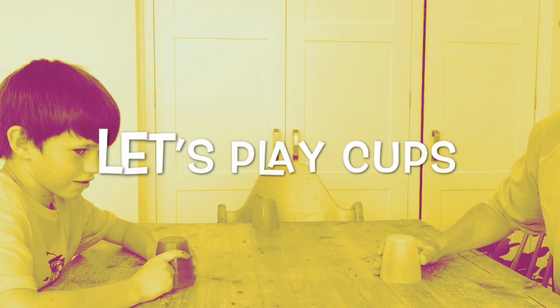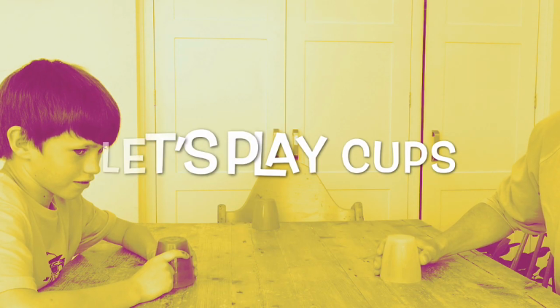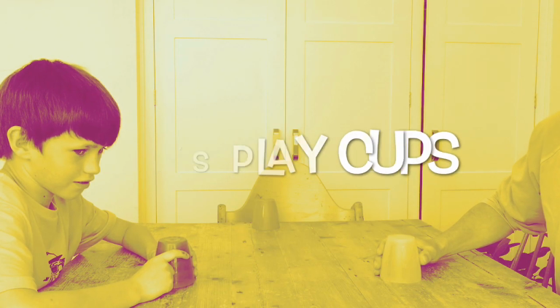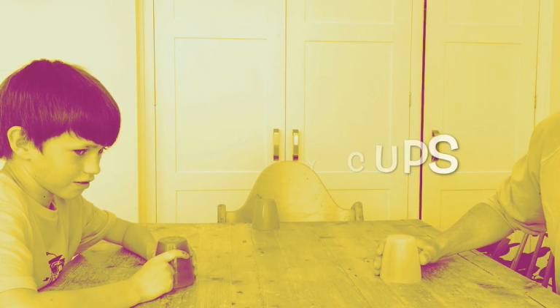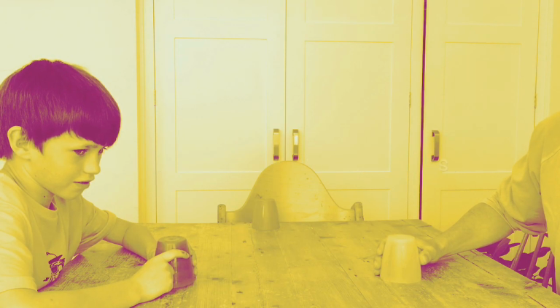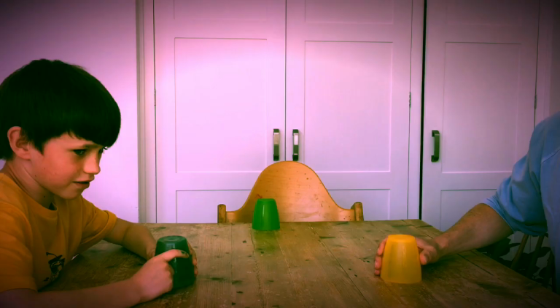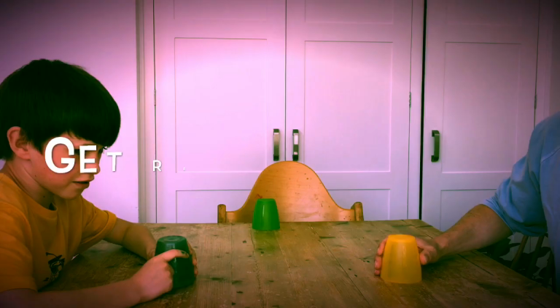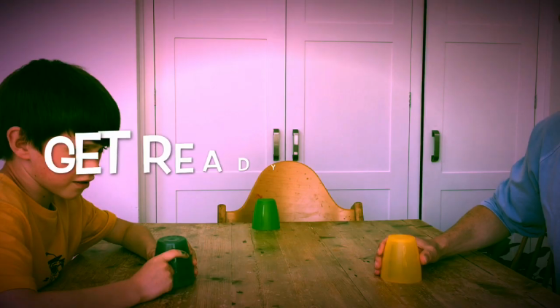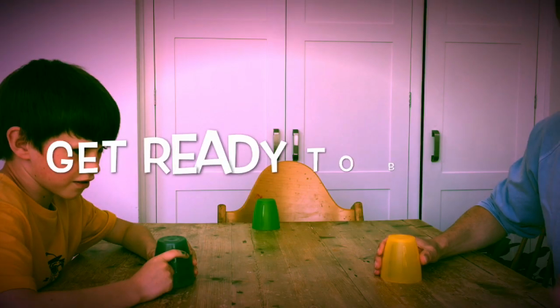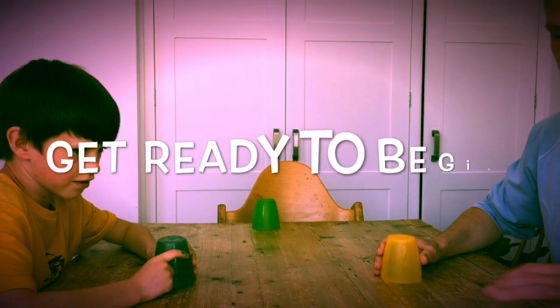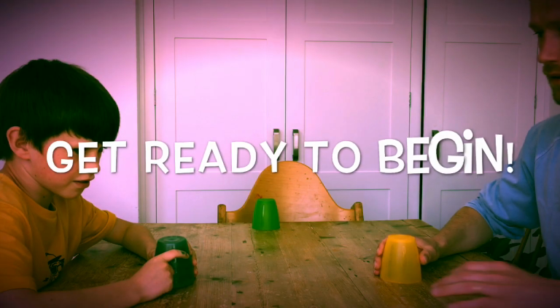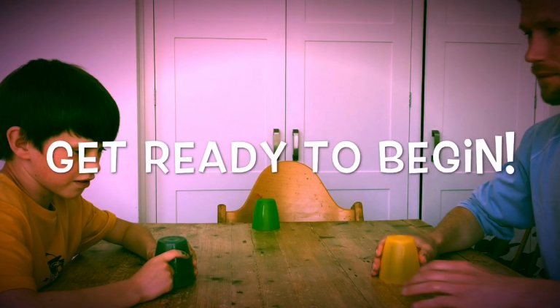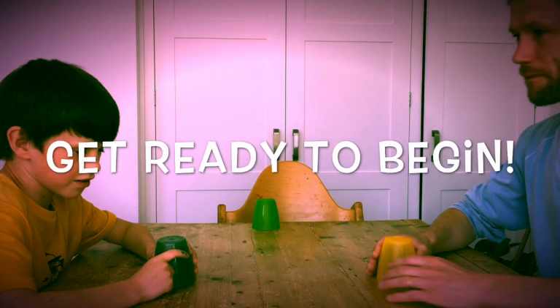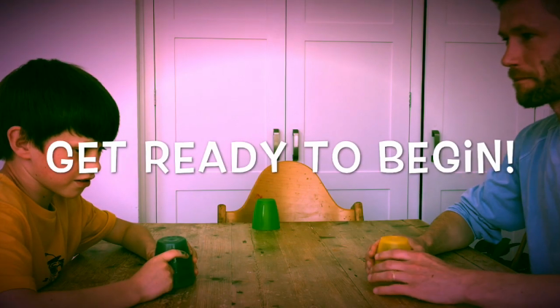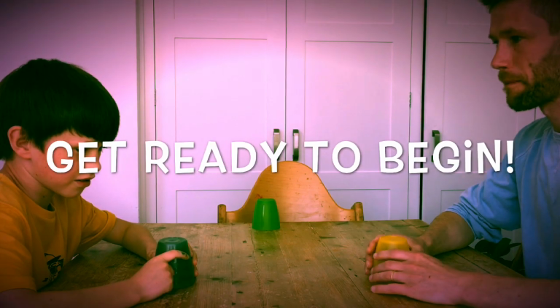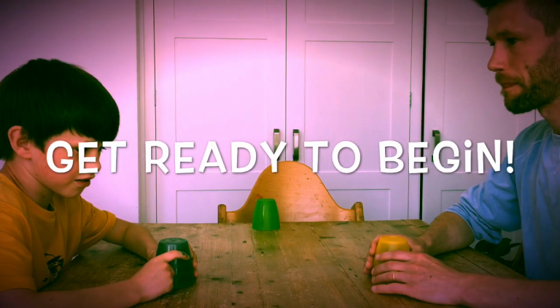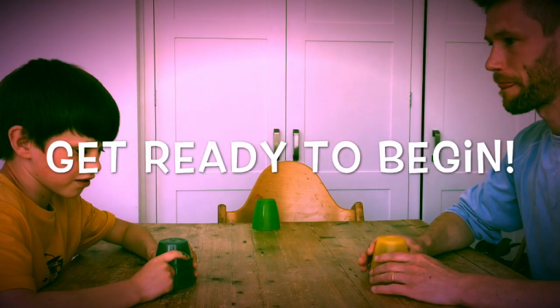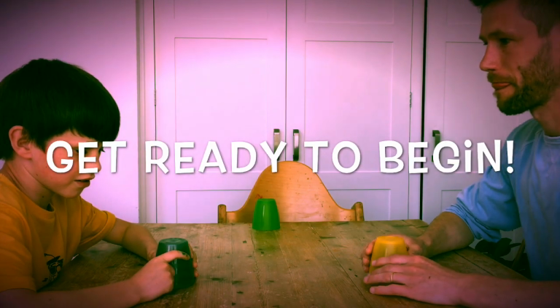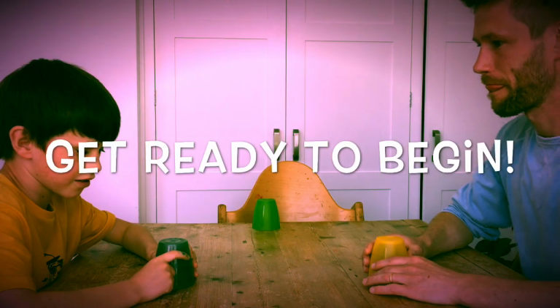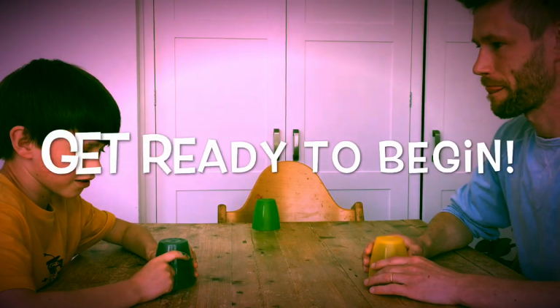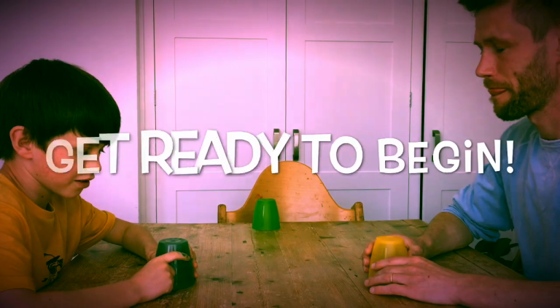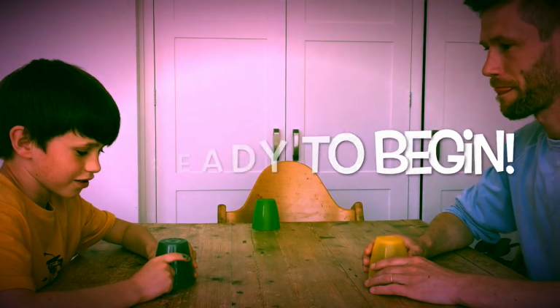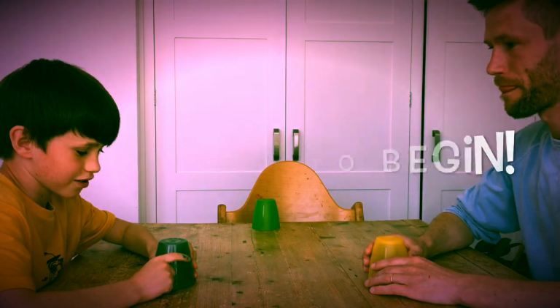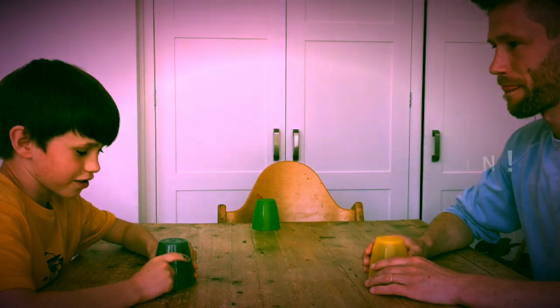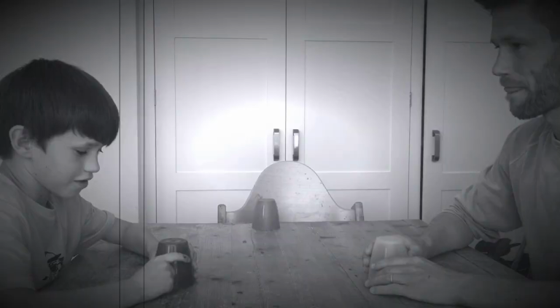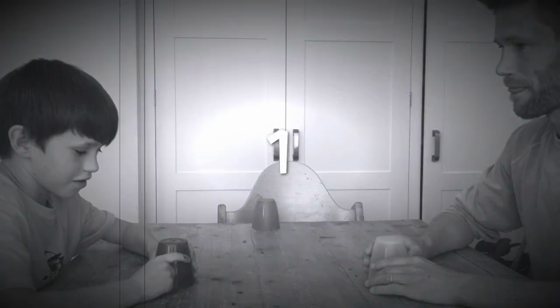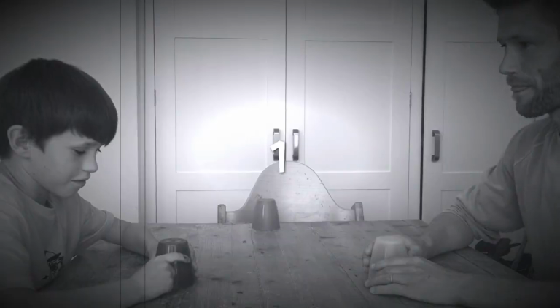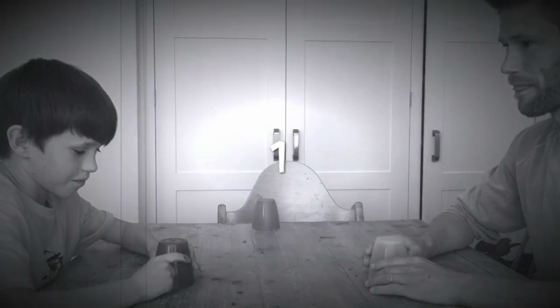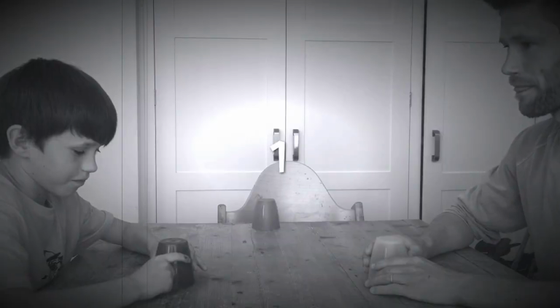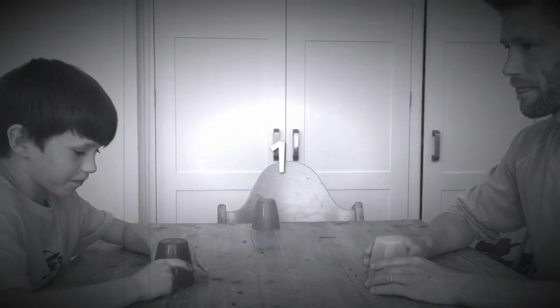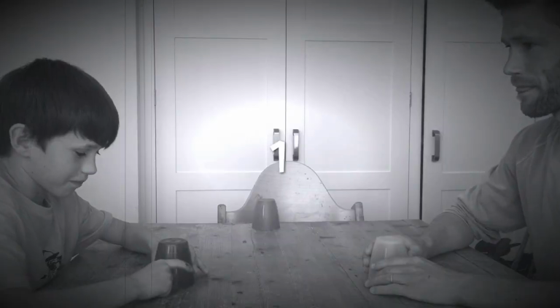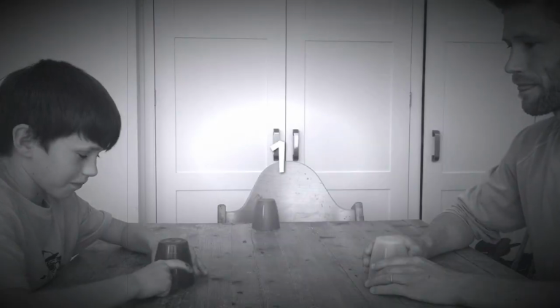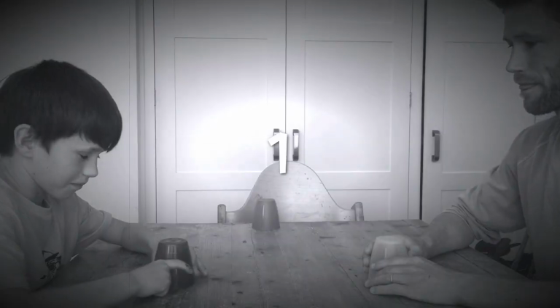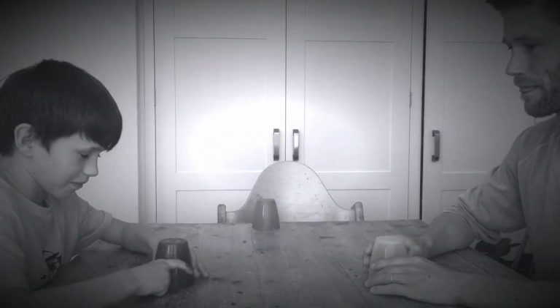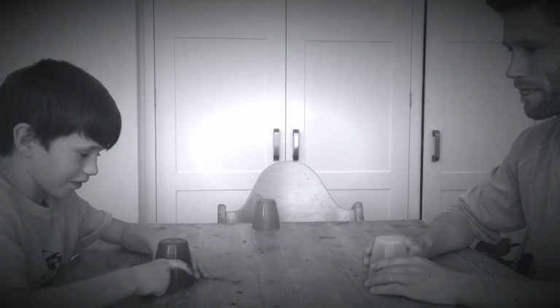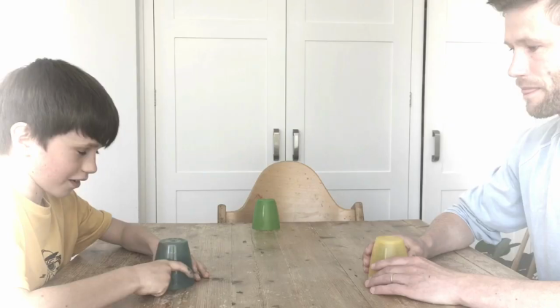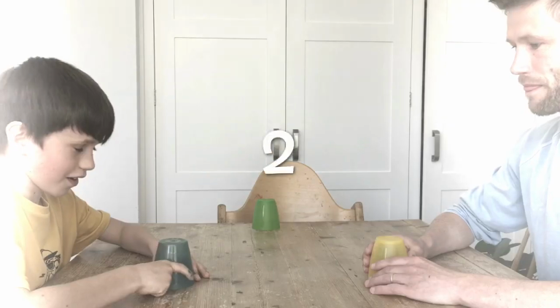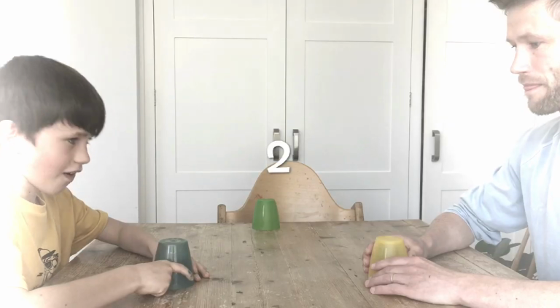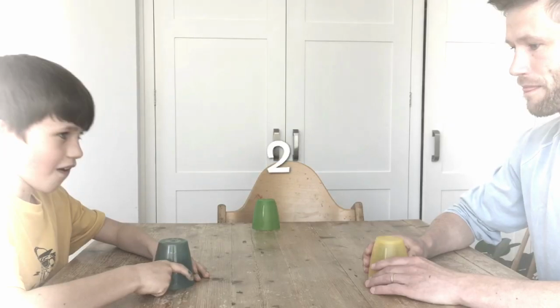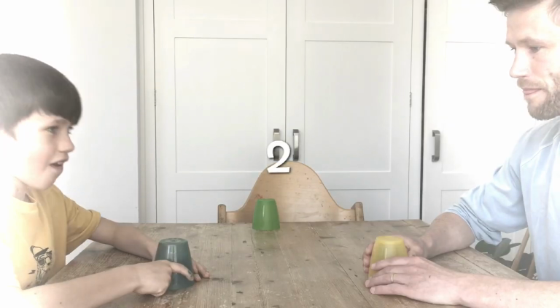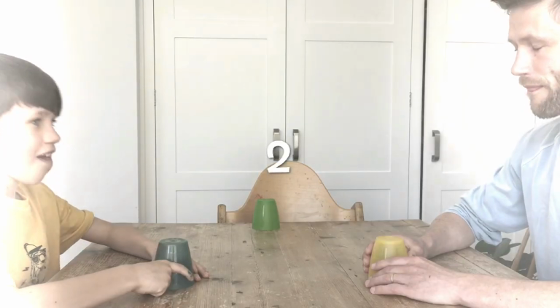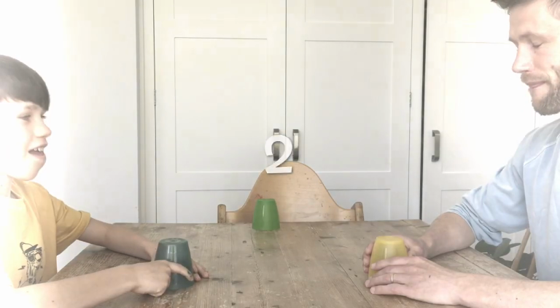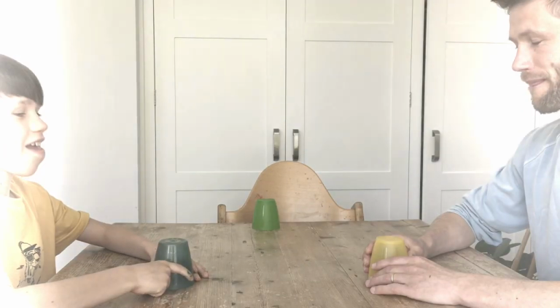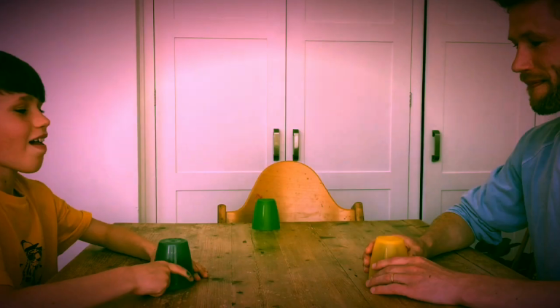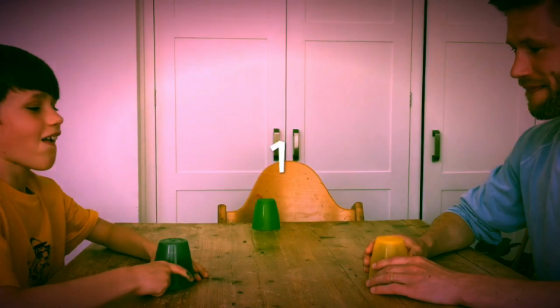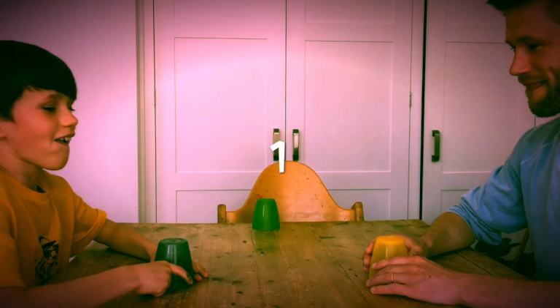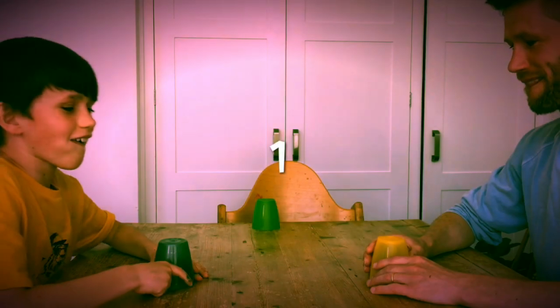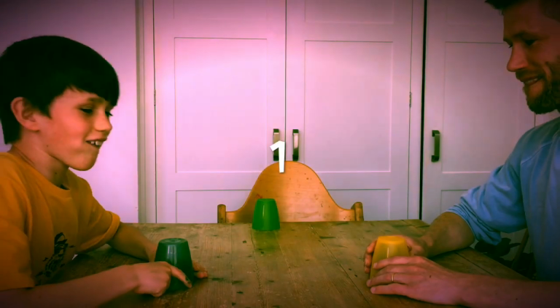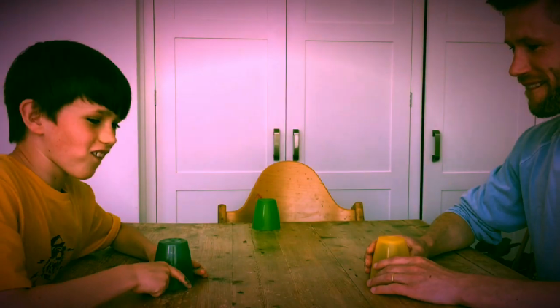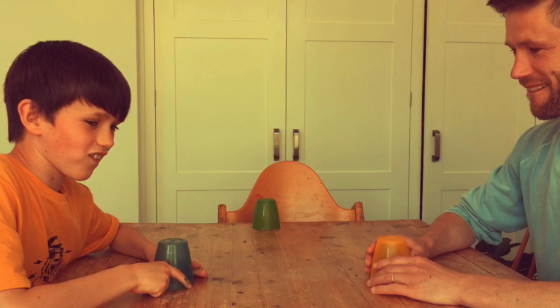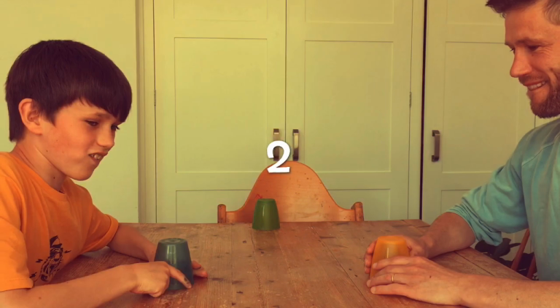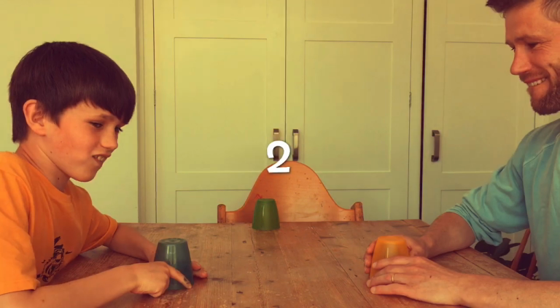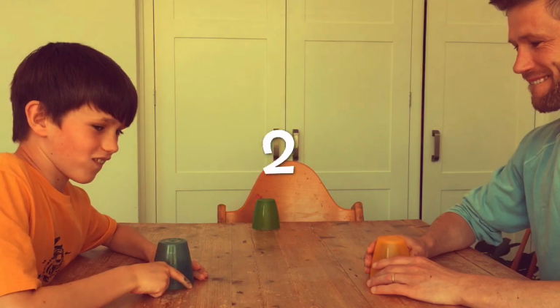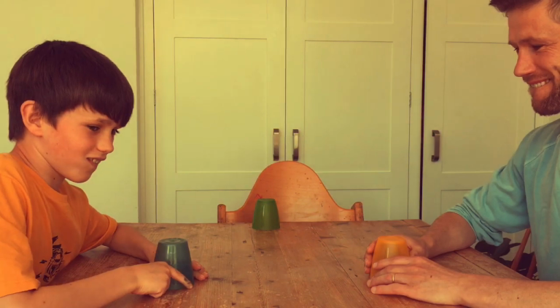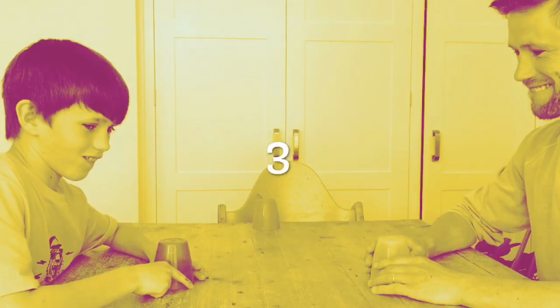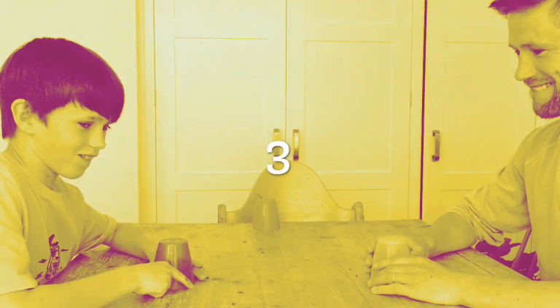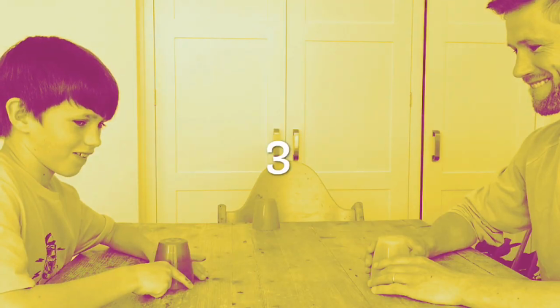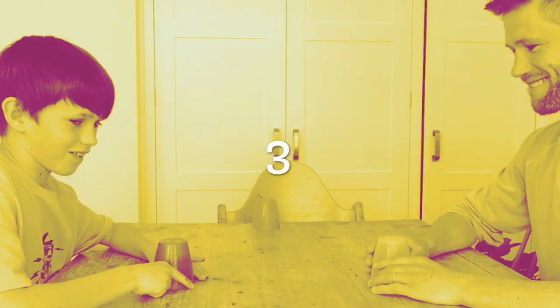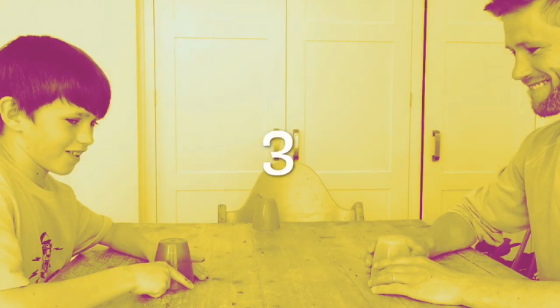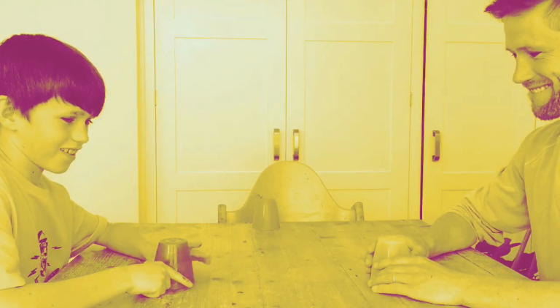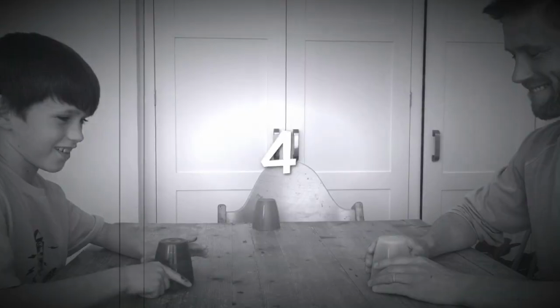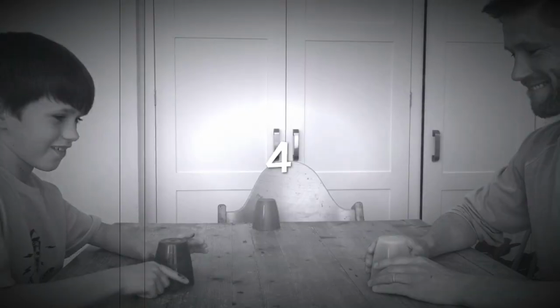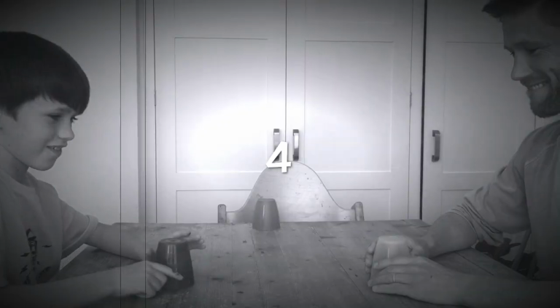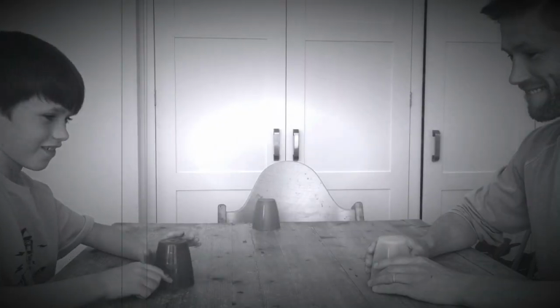Let's play cups. Get ready to begin. One, two, one, two, three, four.